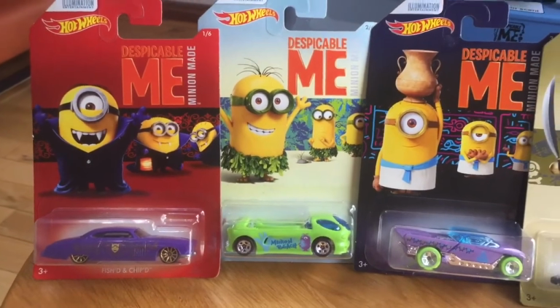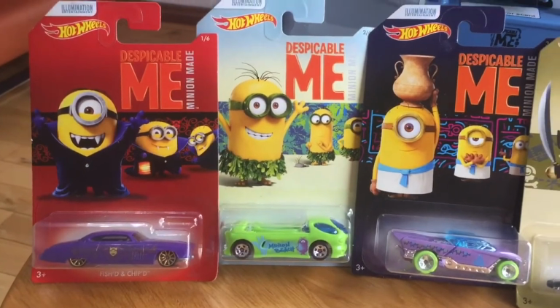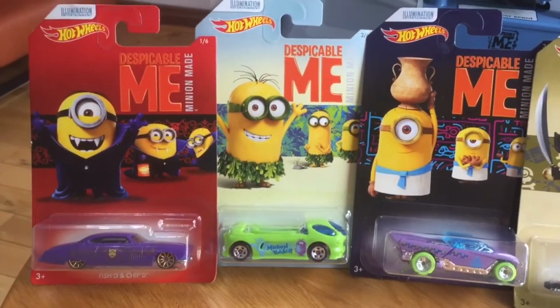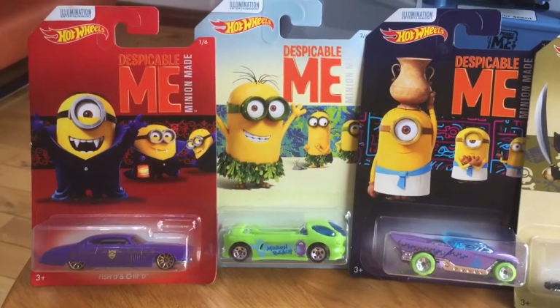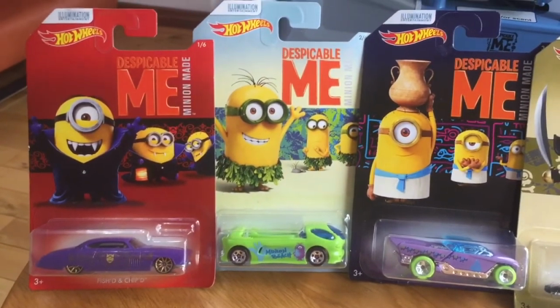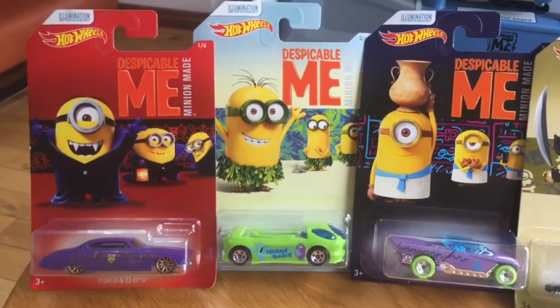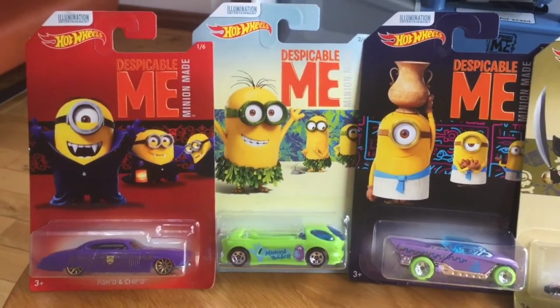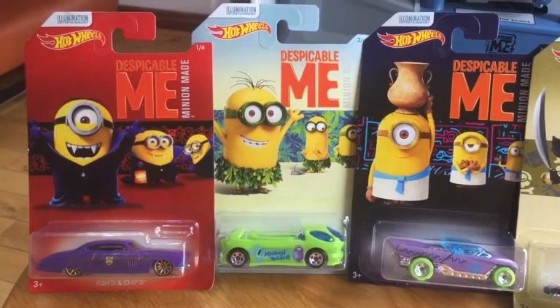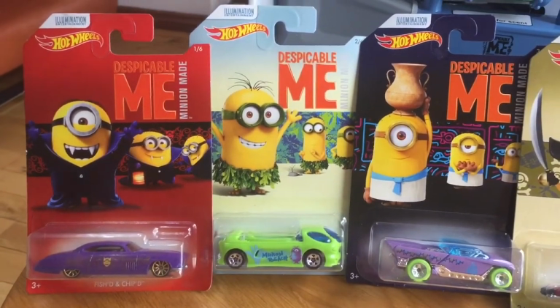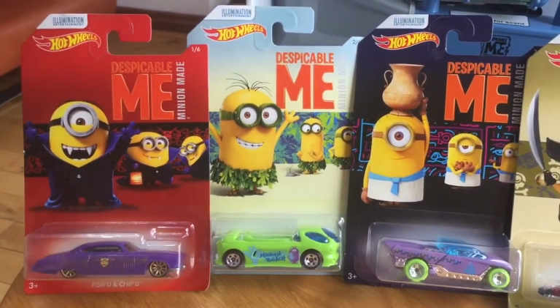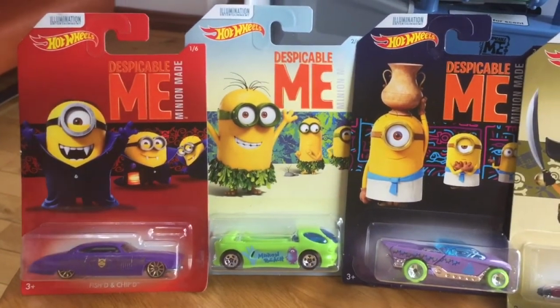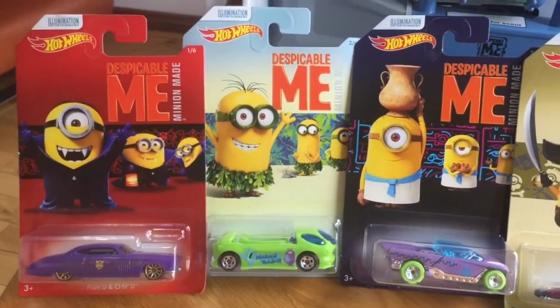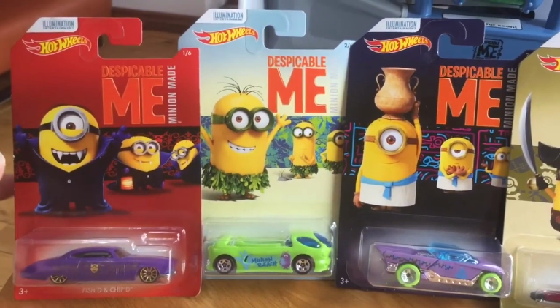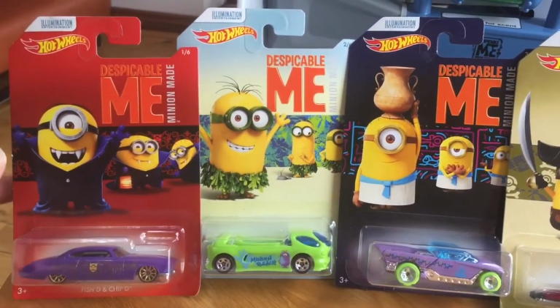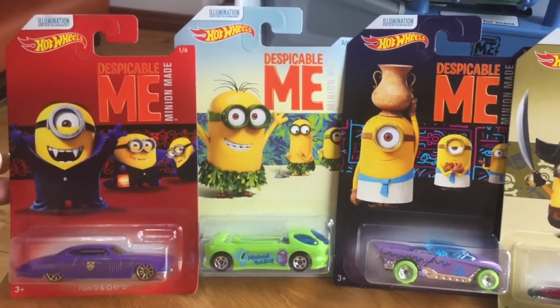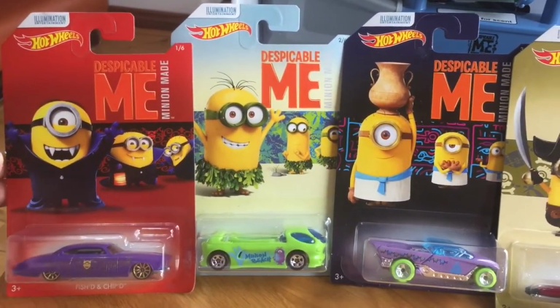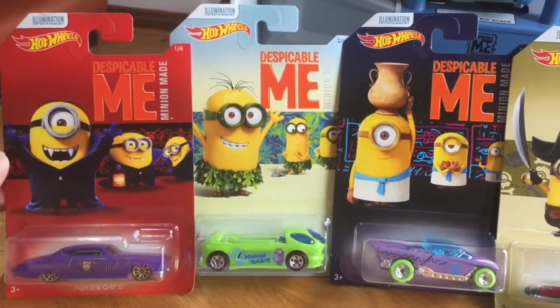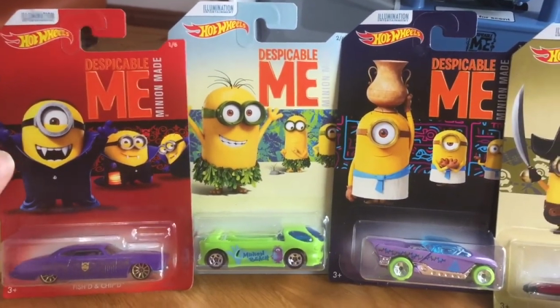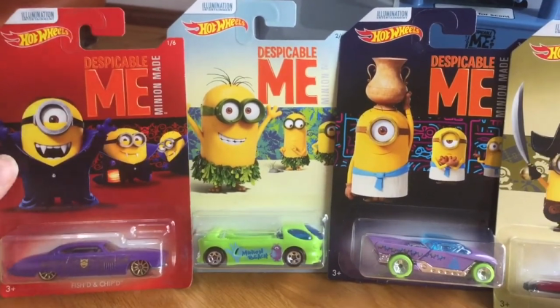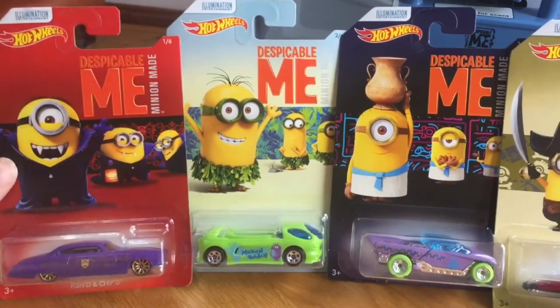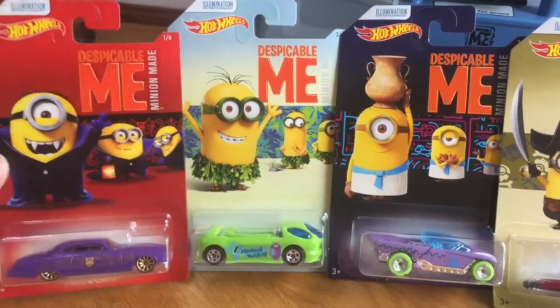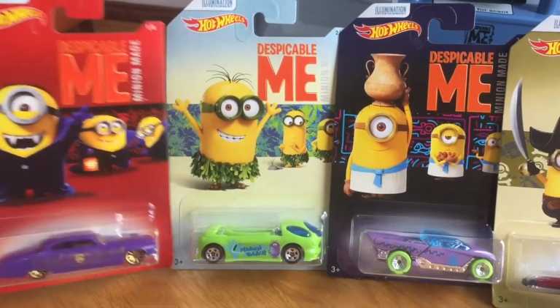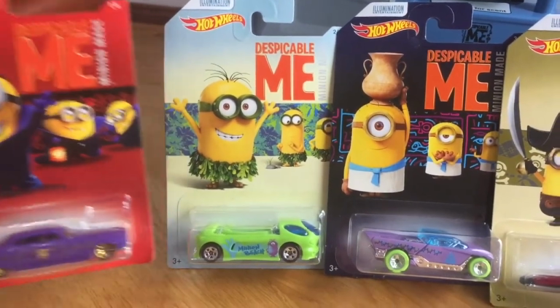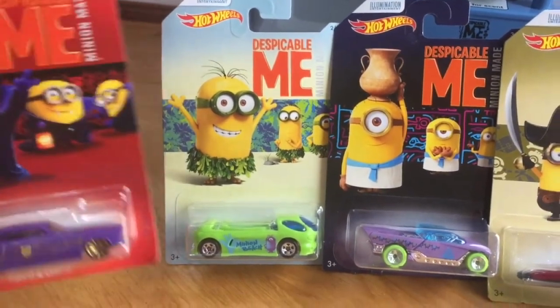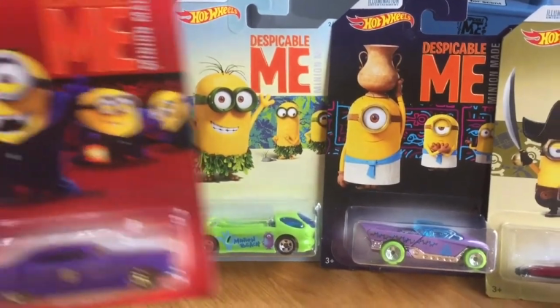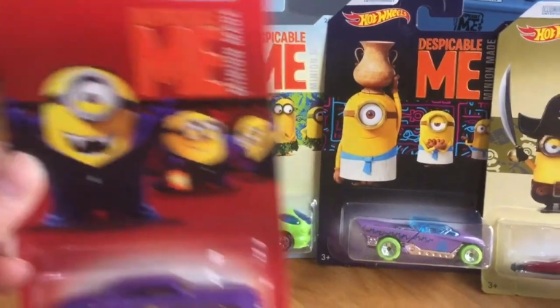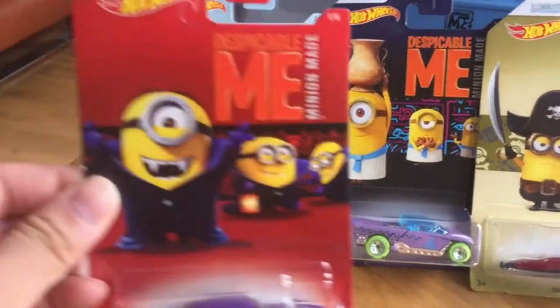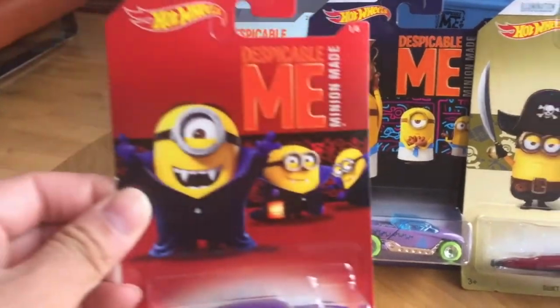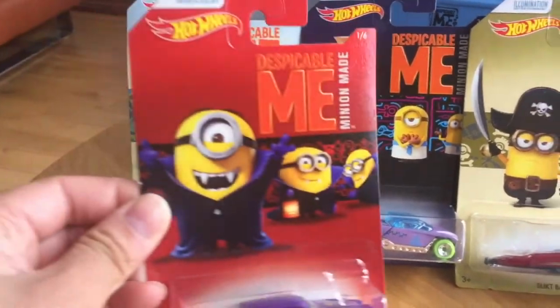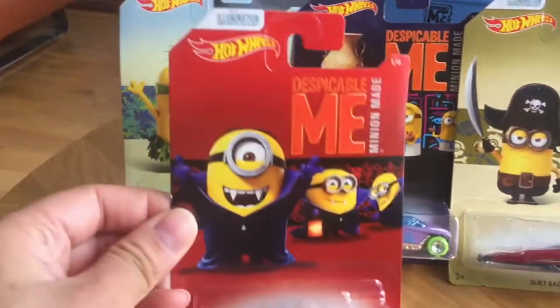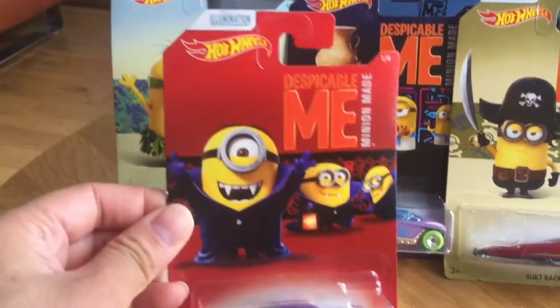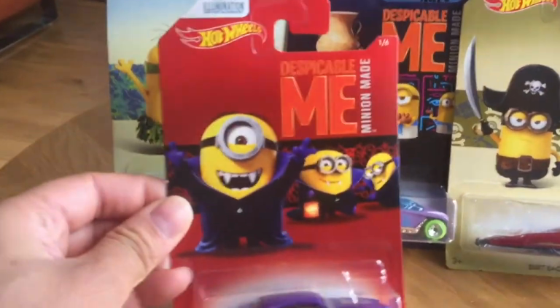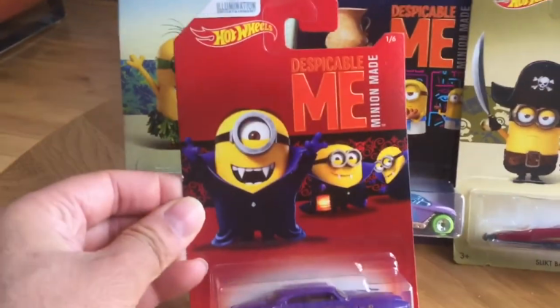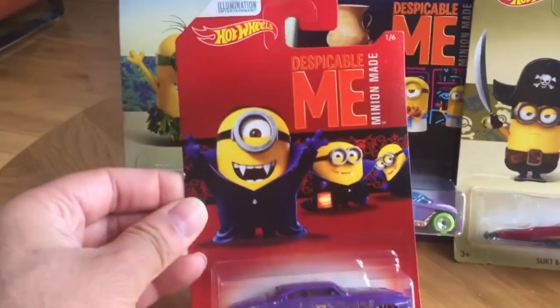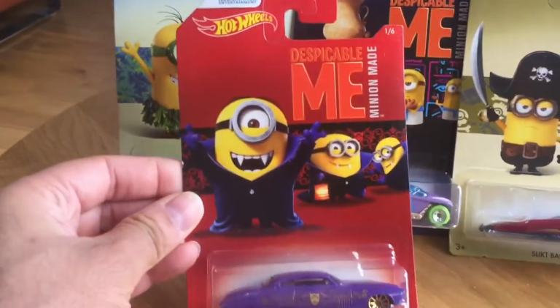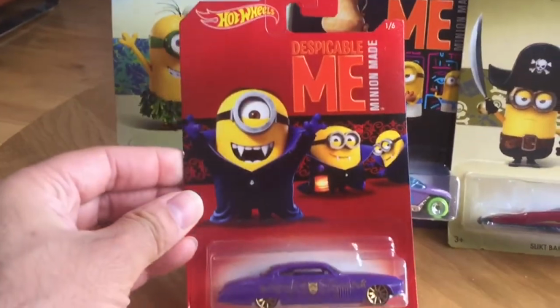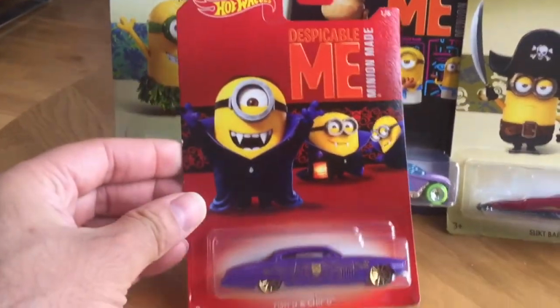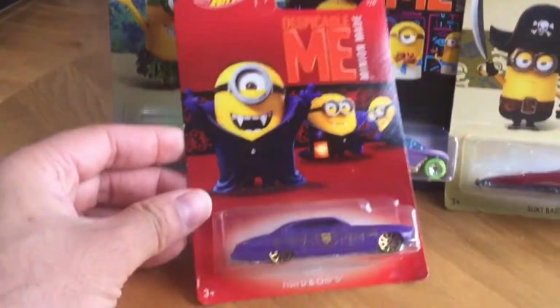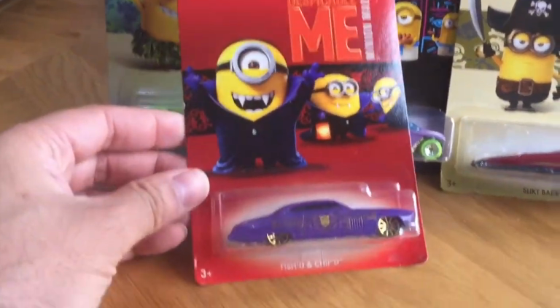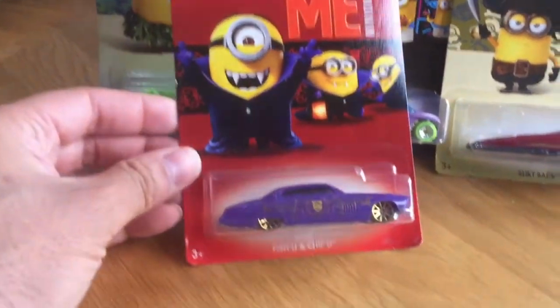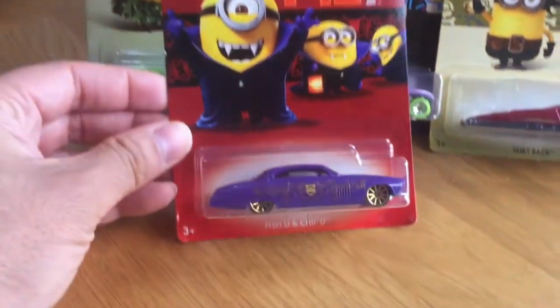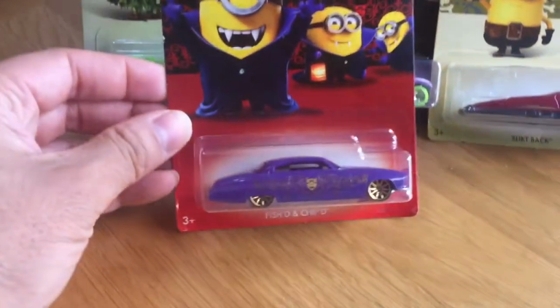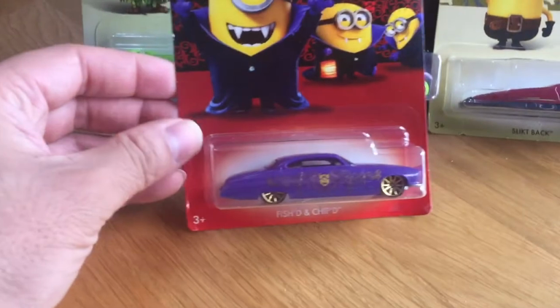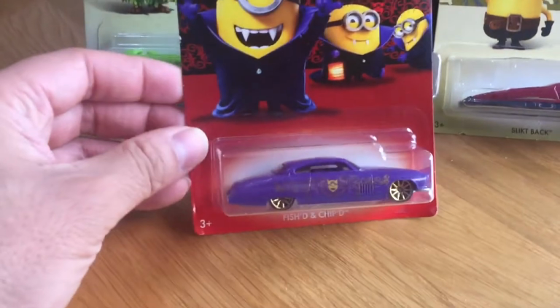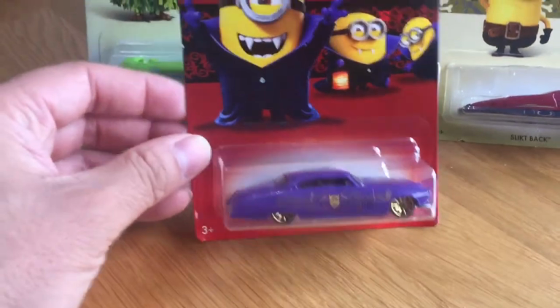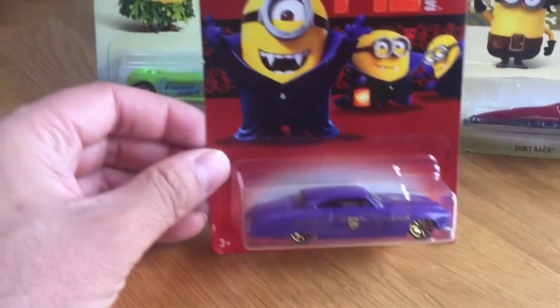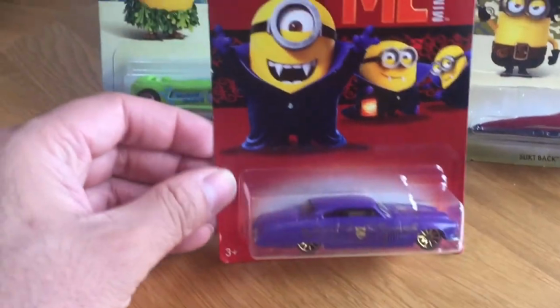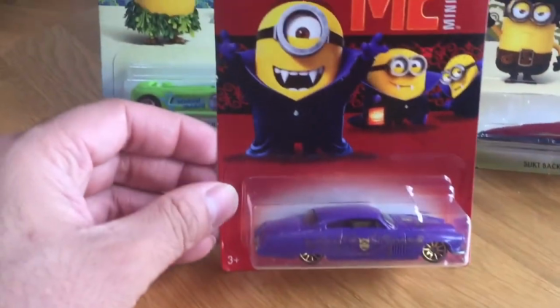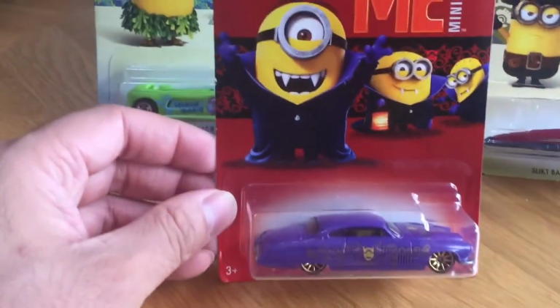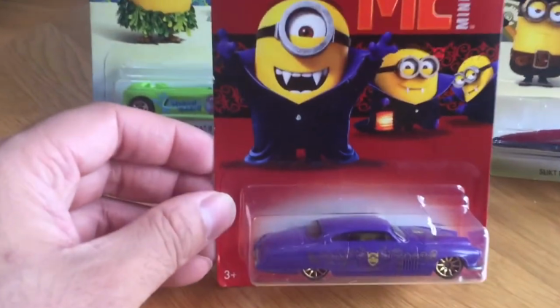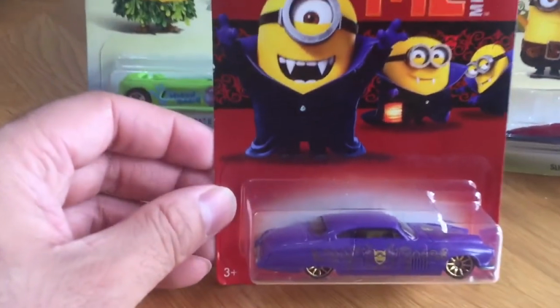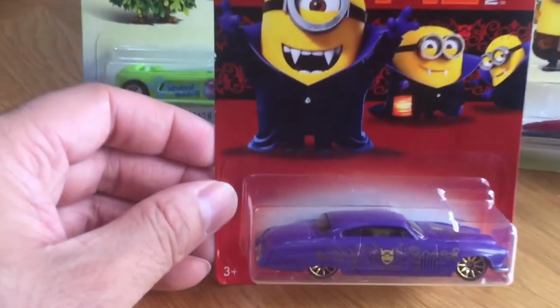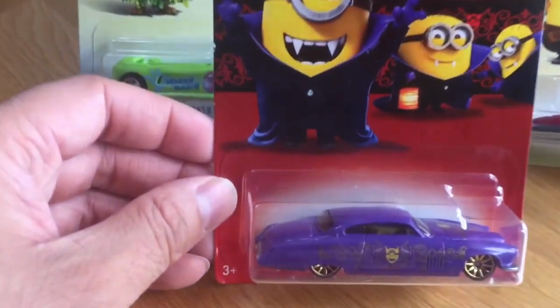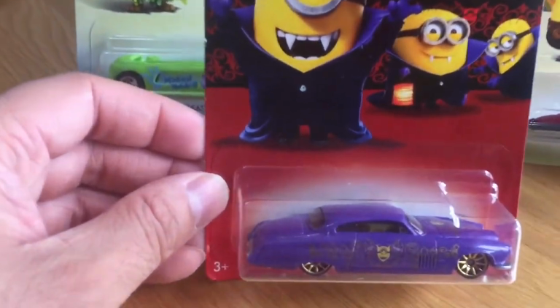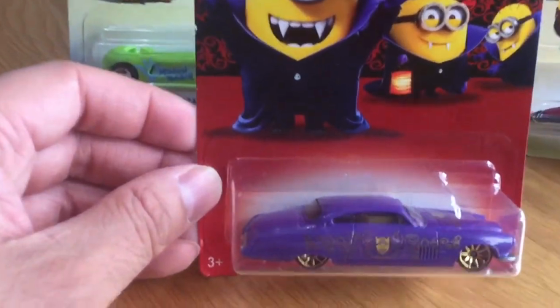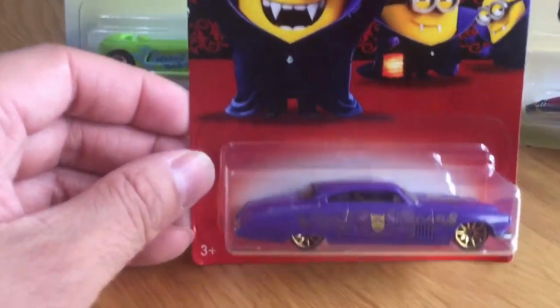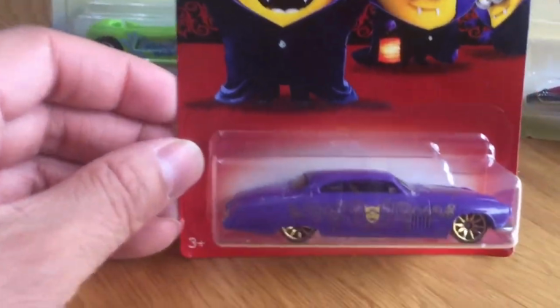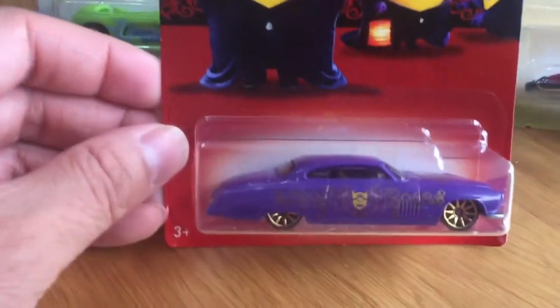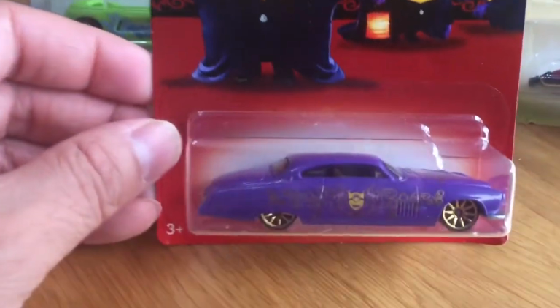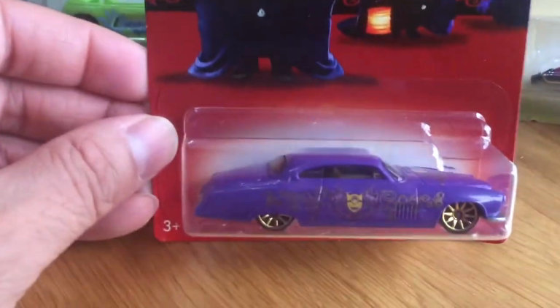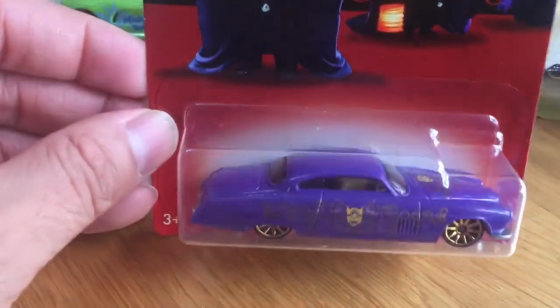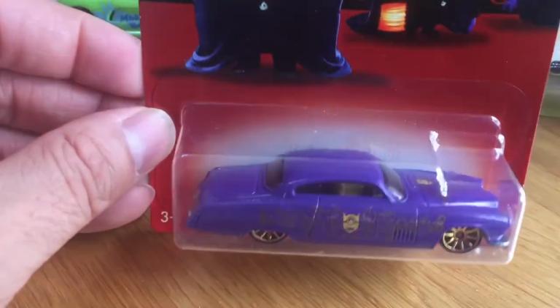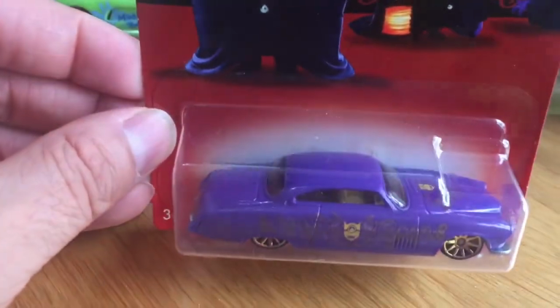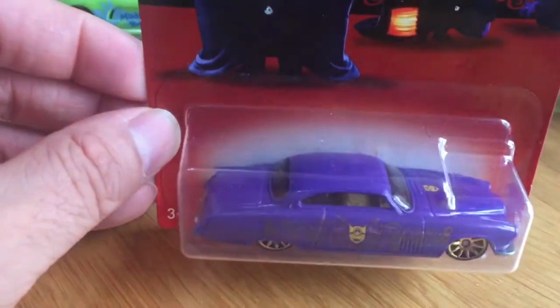We actually got them some time ago on a trip to London when we were at Hamleys. Let's take a closer look at what we've got then.